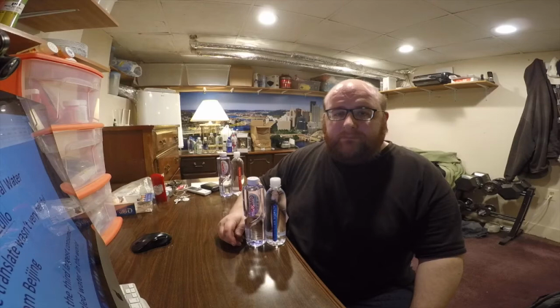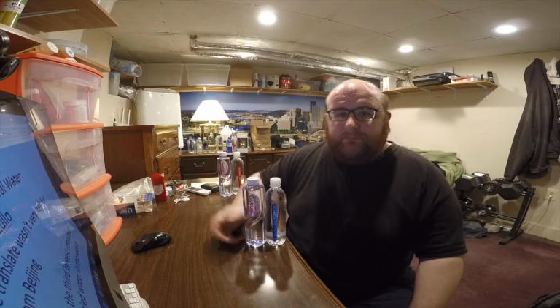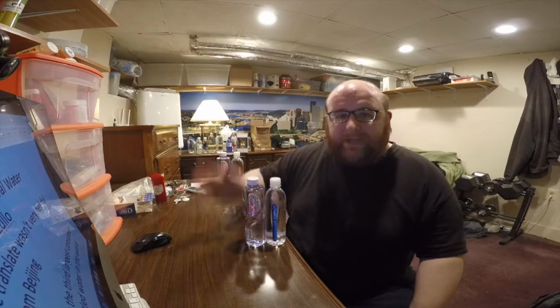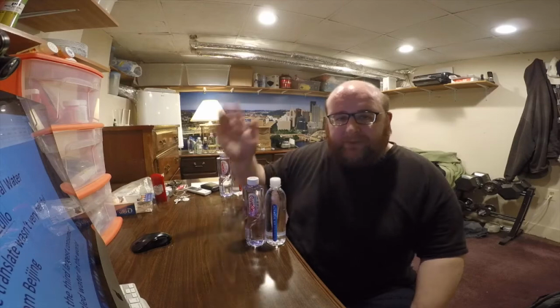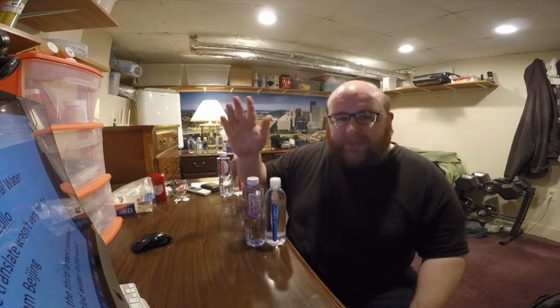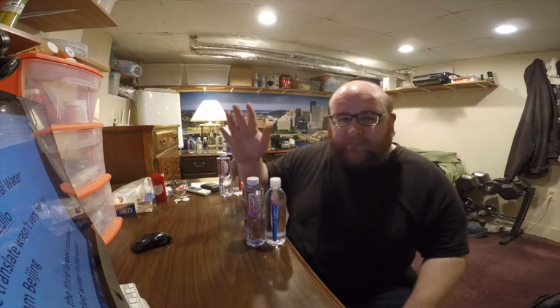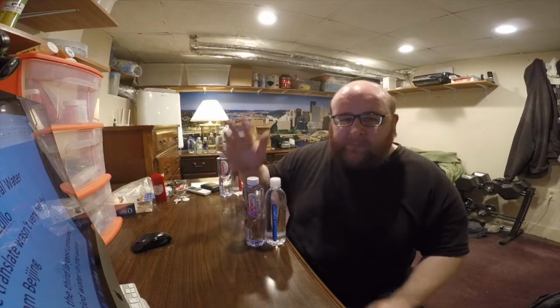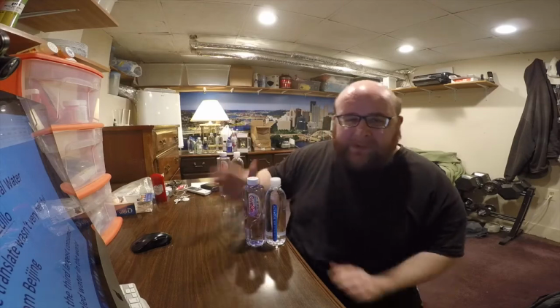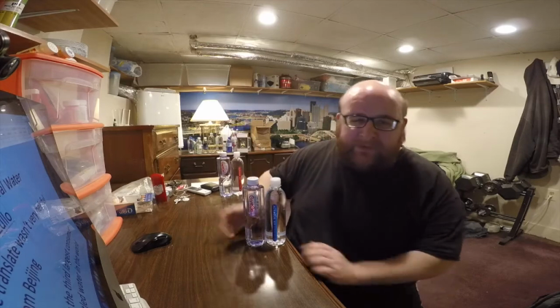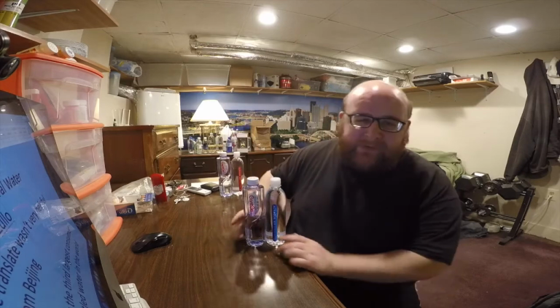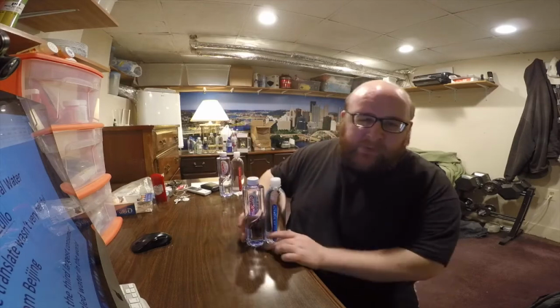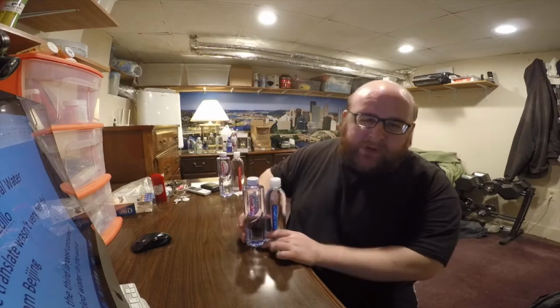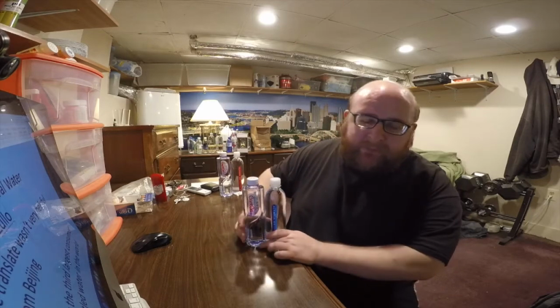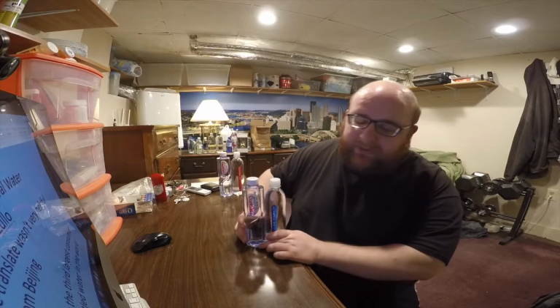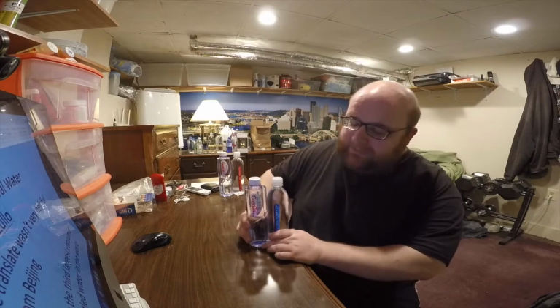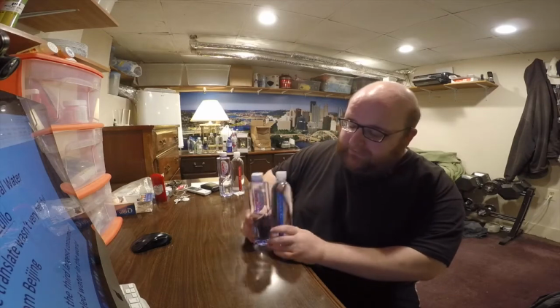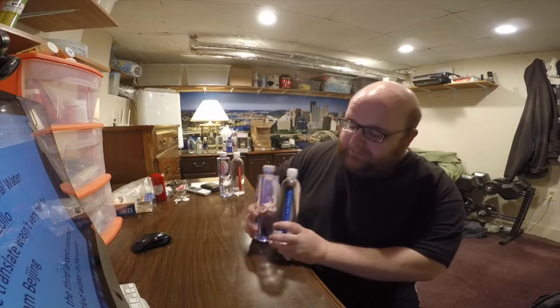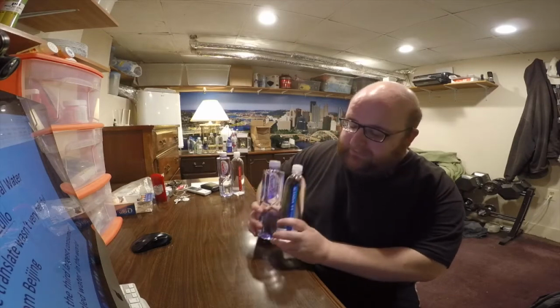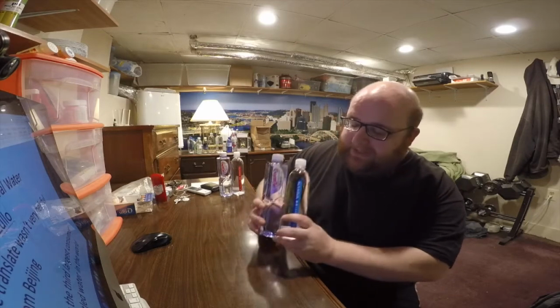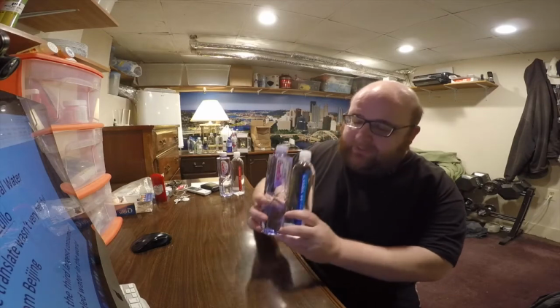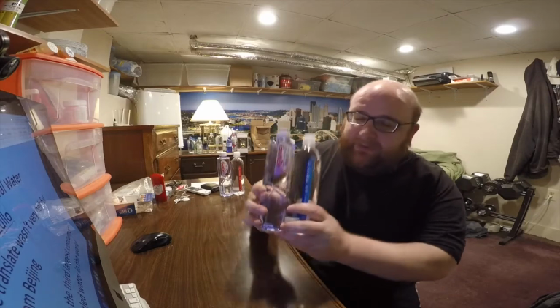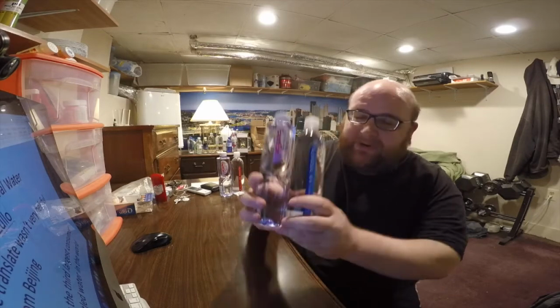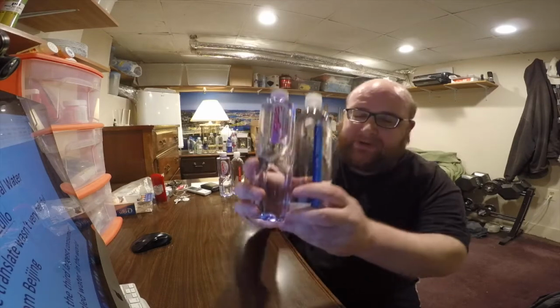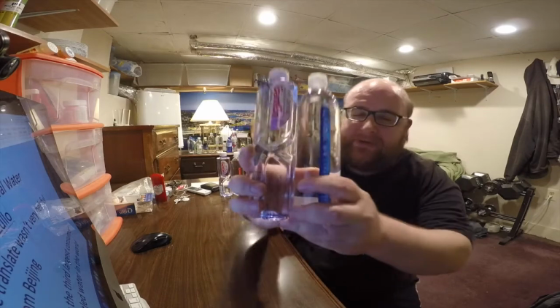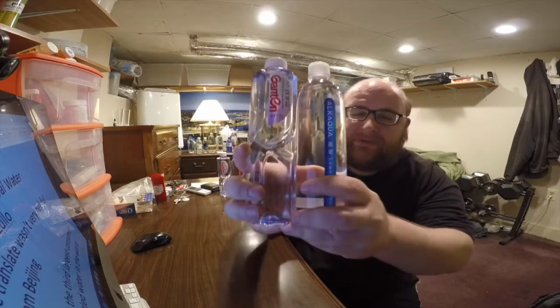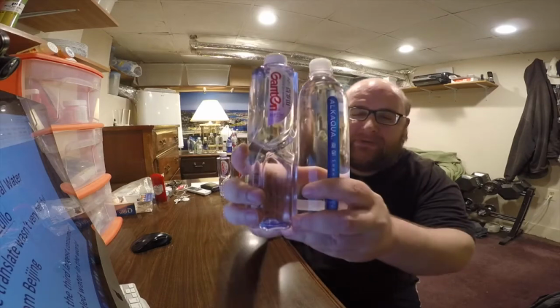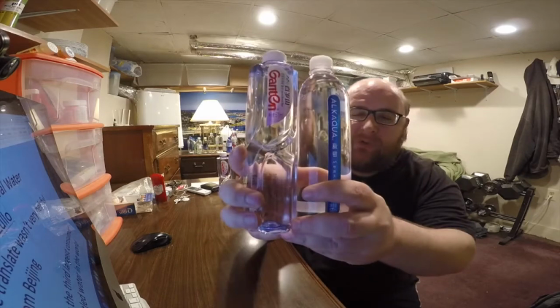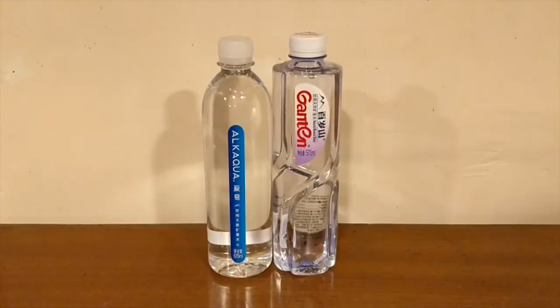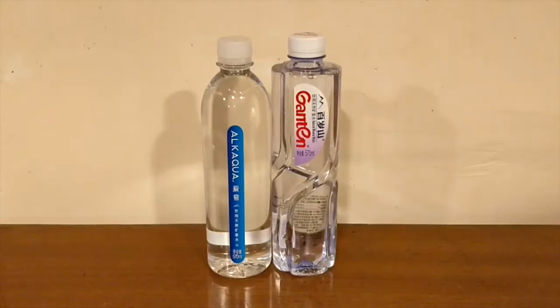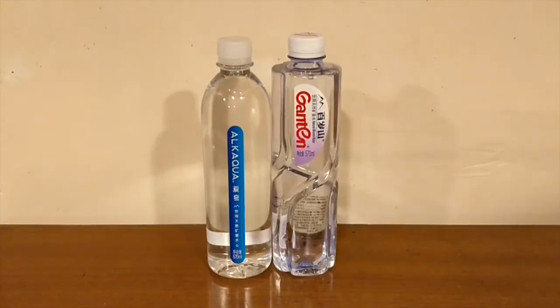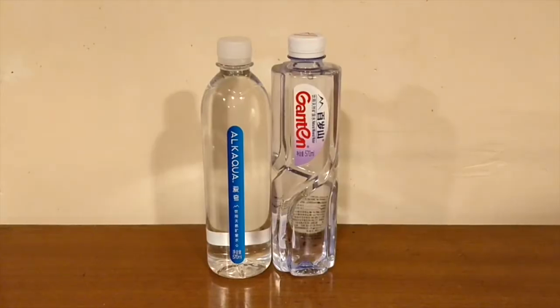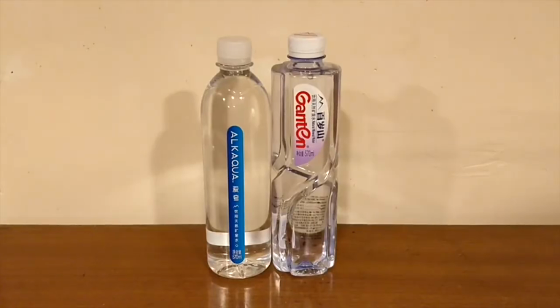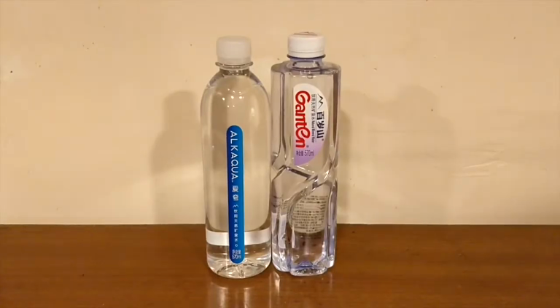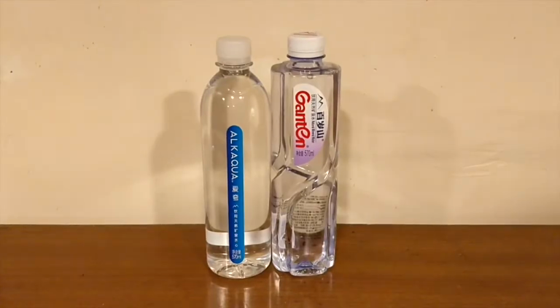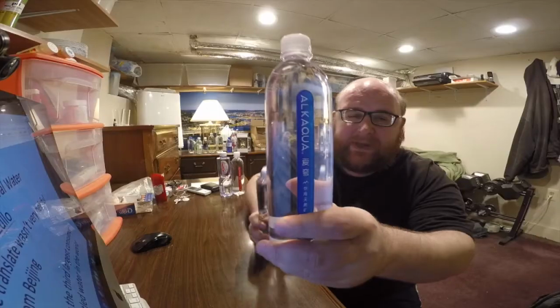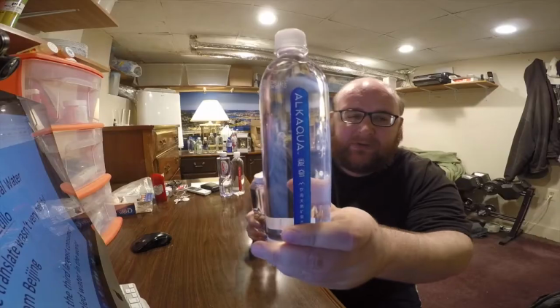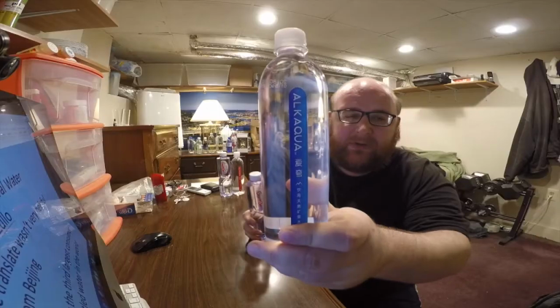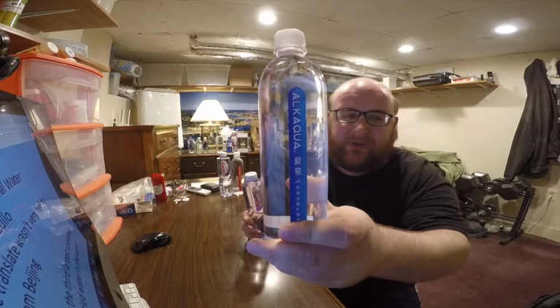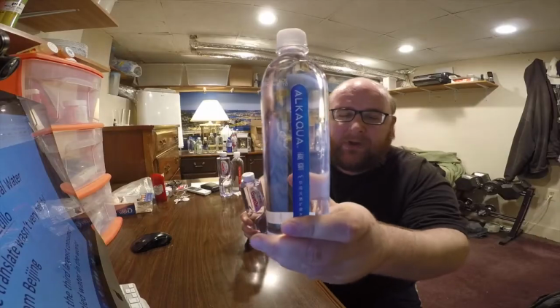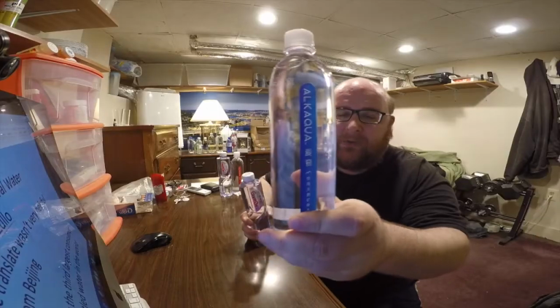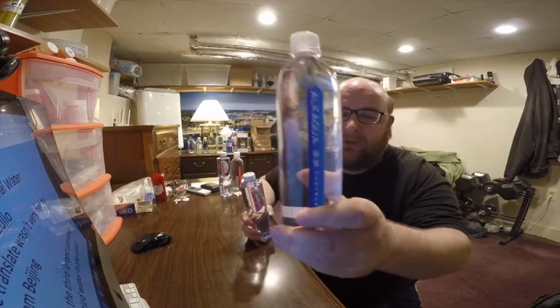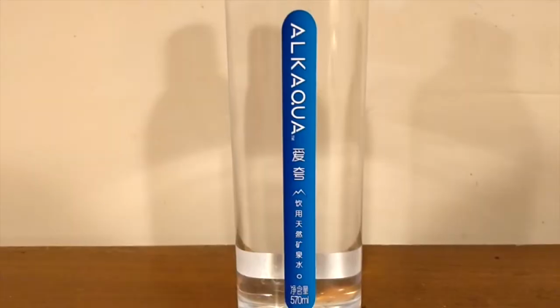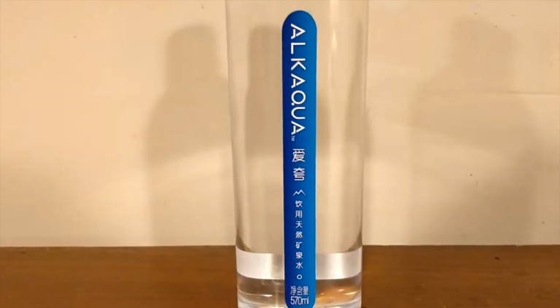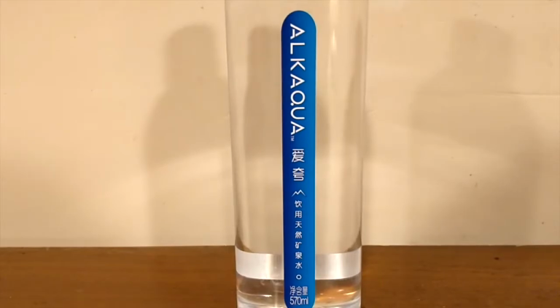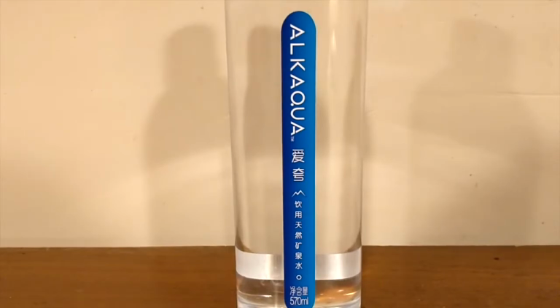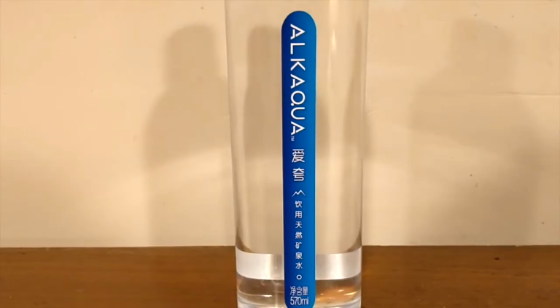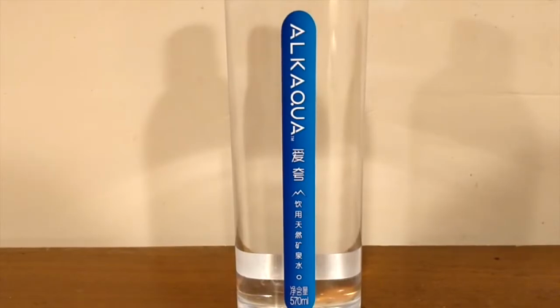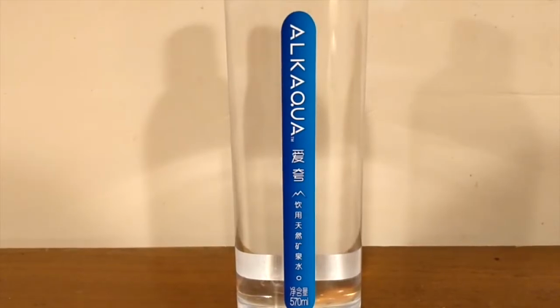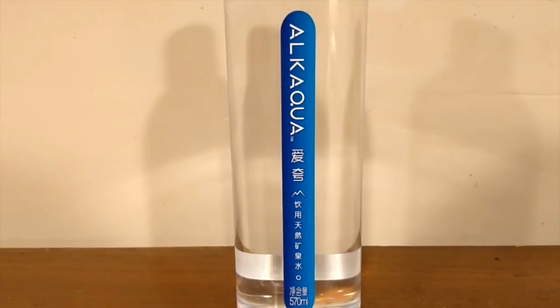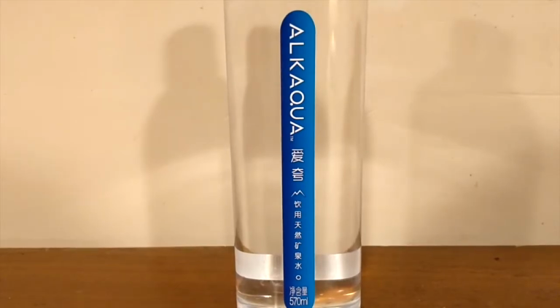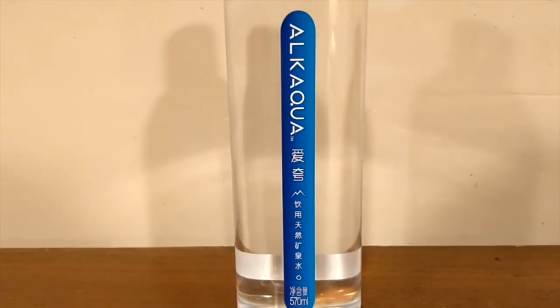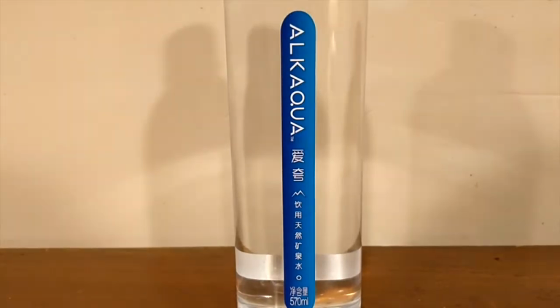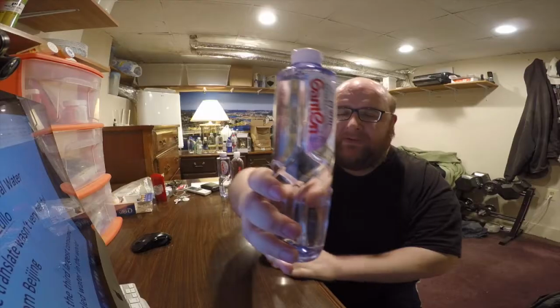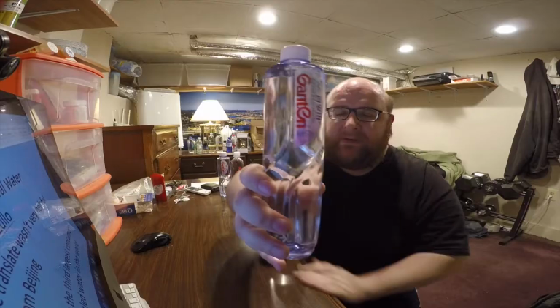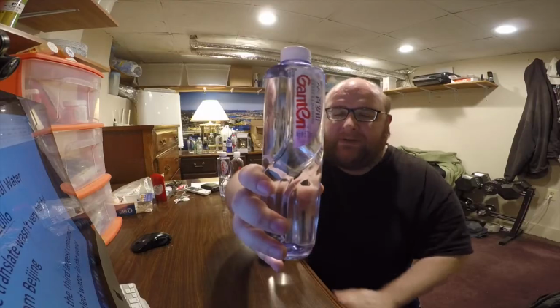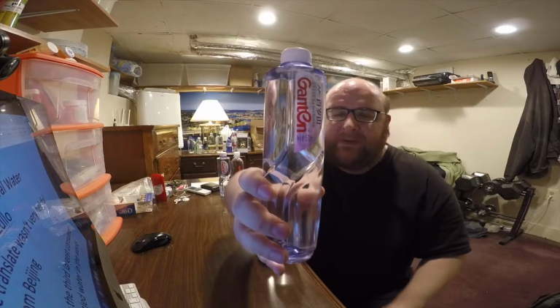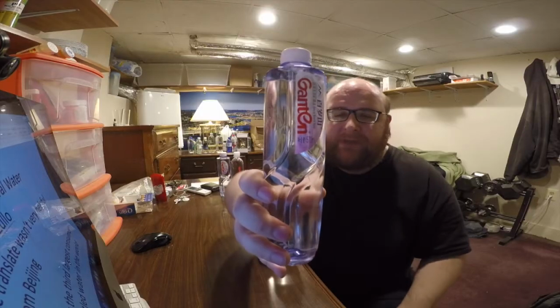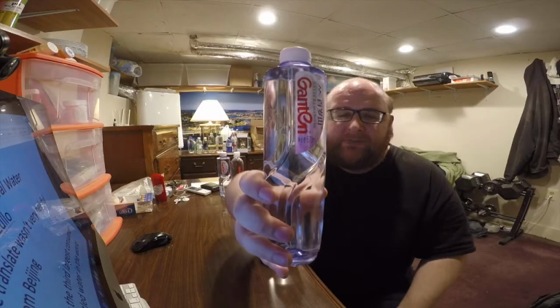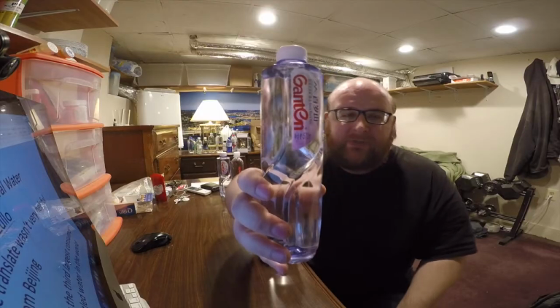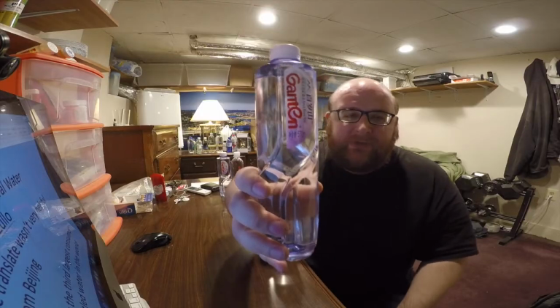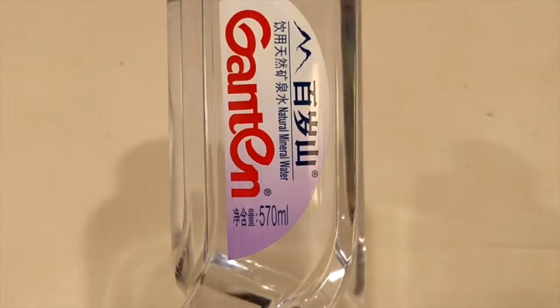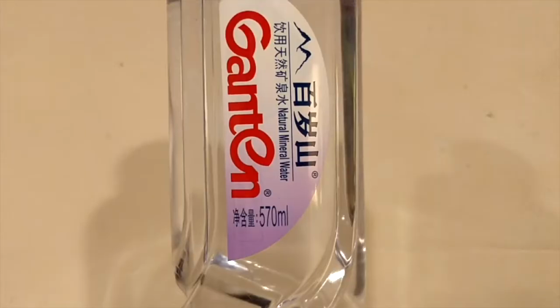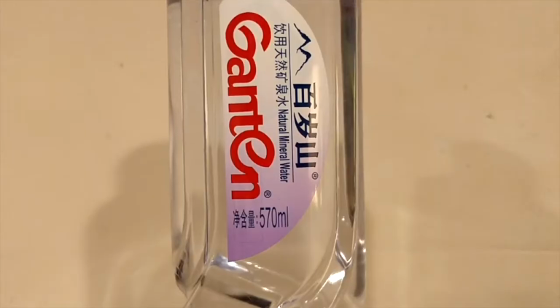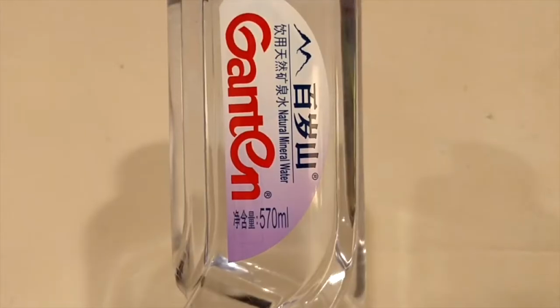Hey, what's up everybody? Here's another water comparison video. Tonight we're comparing these two waters. First up is Alk Aqua, next up is Gonten Natural Mineral Water.